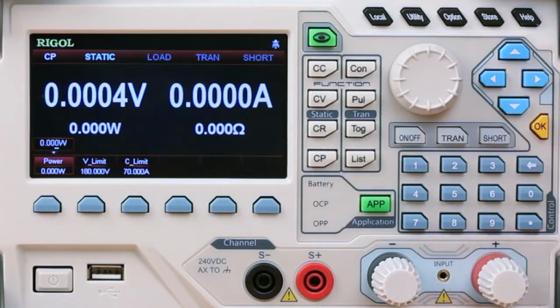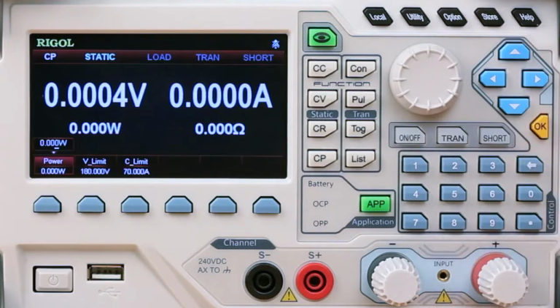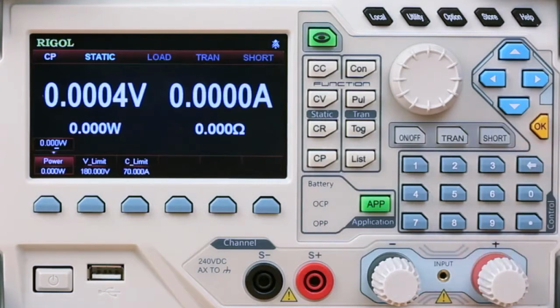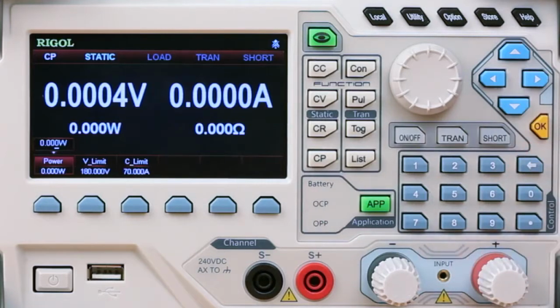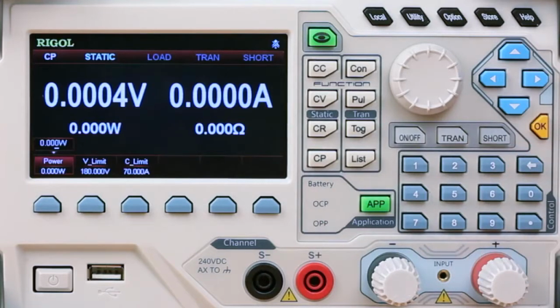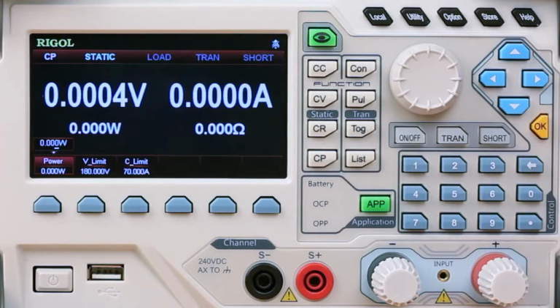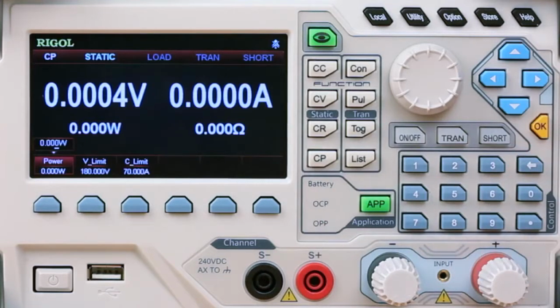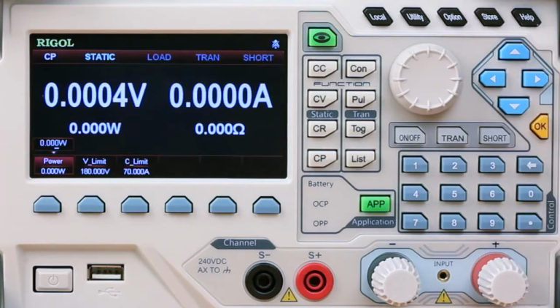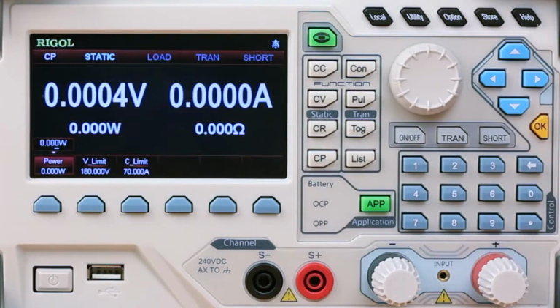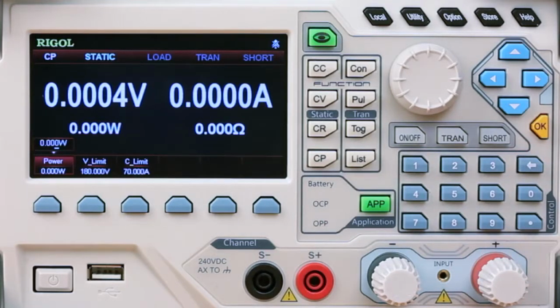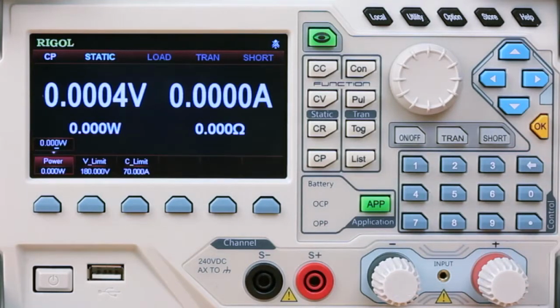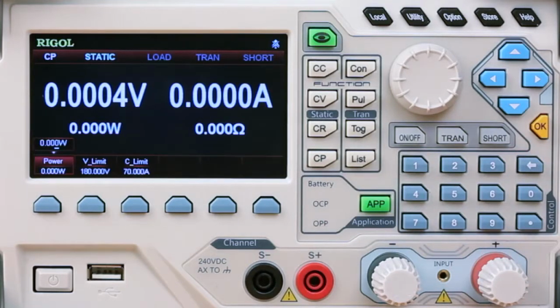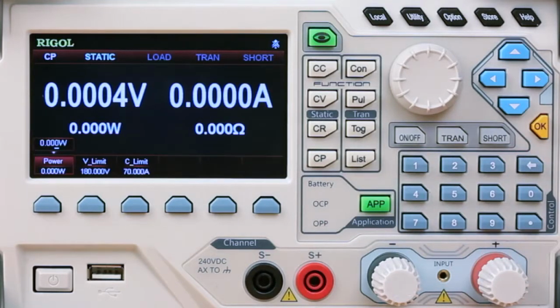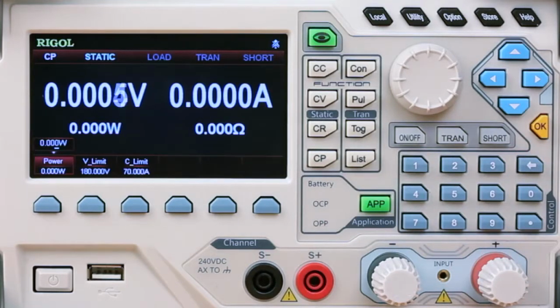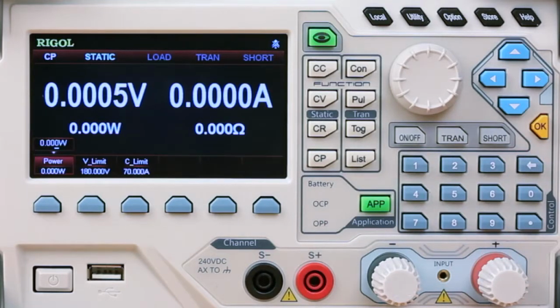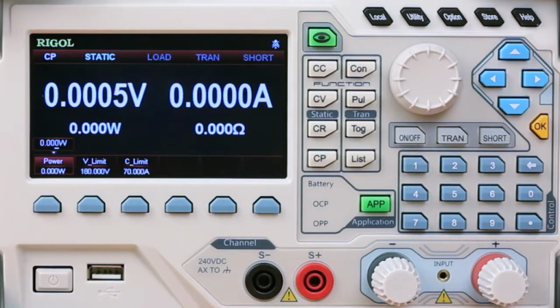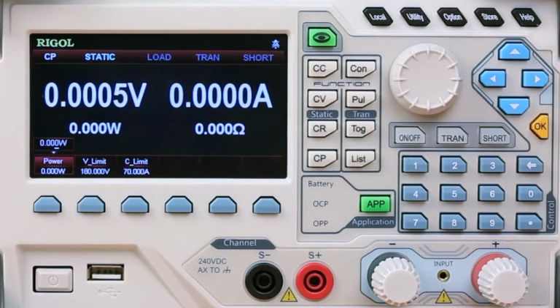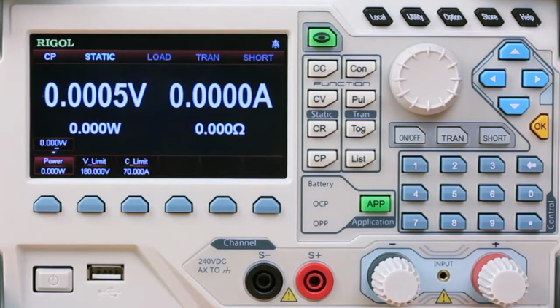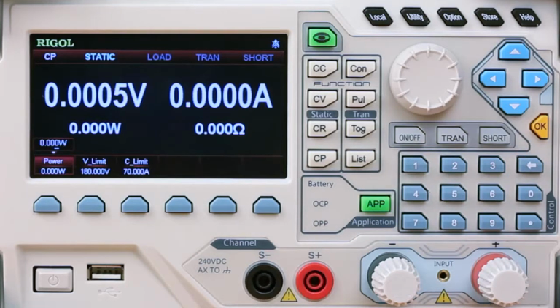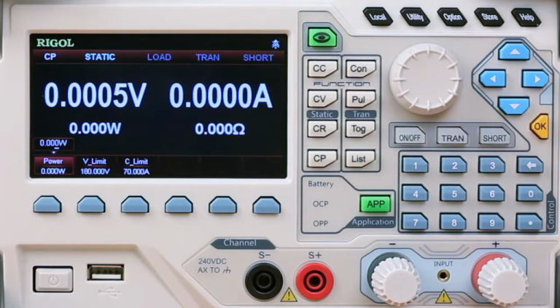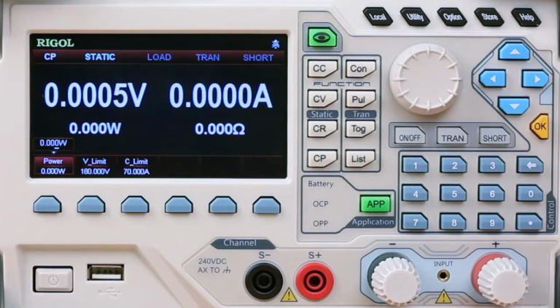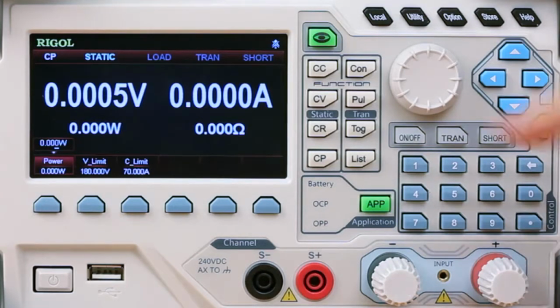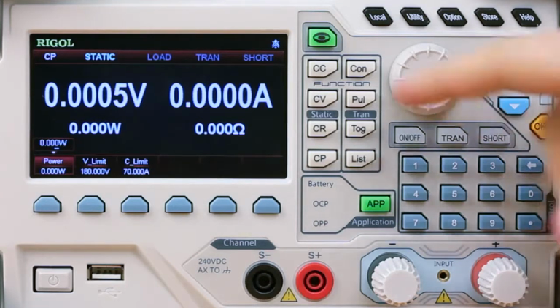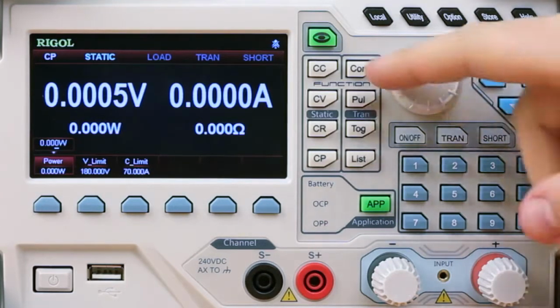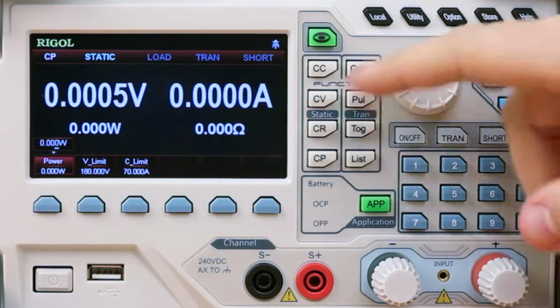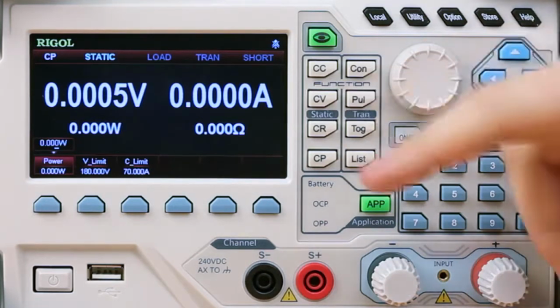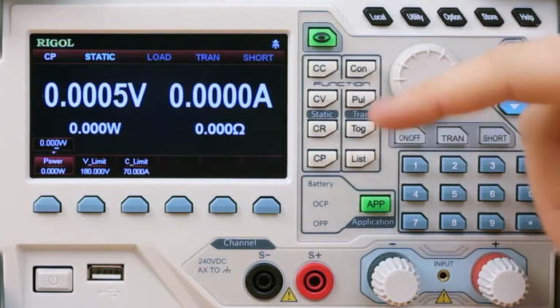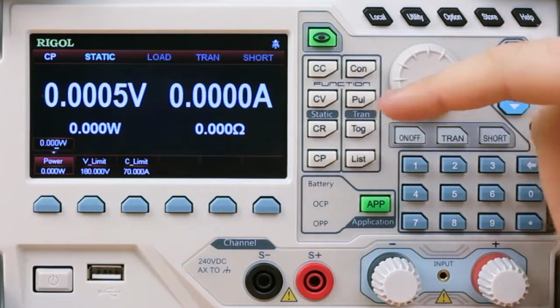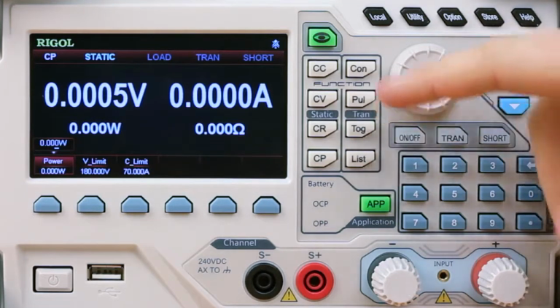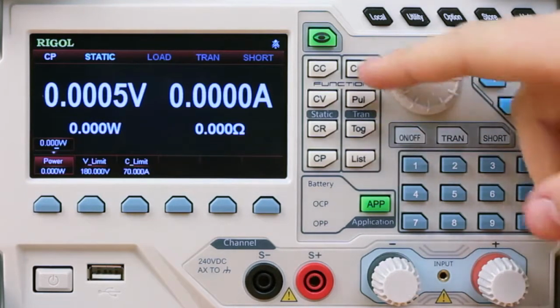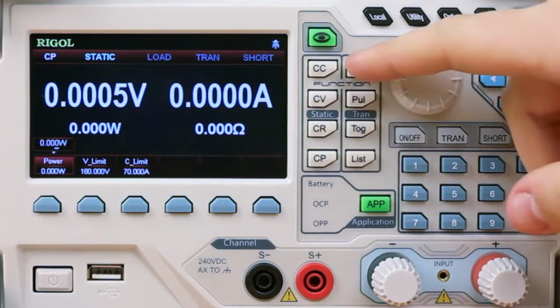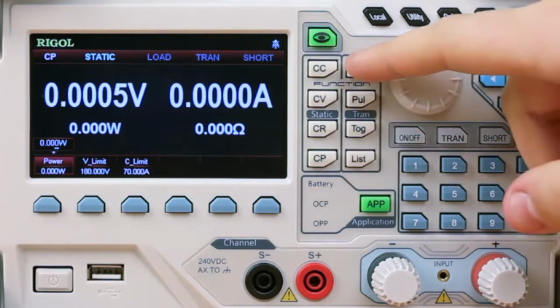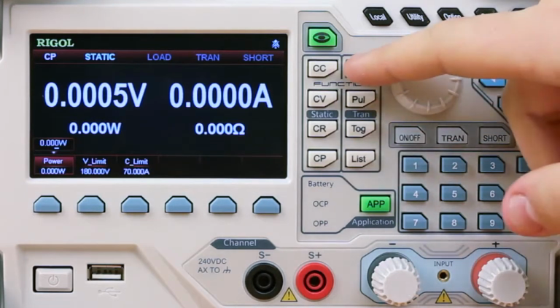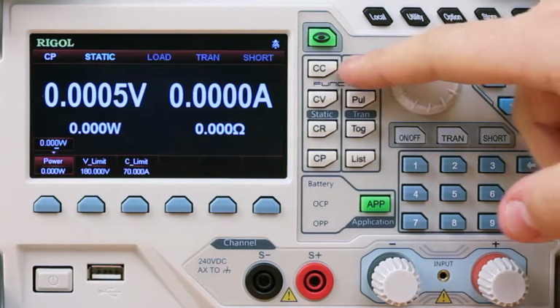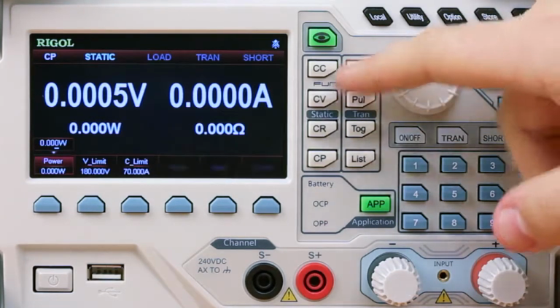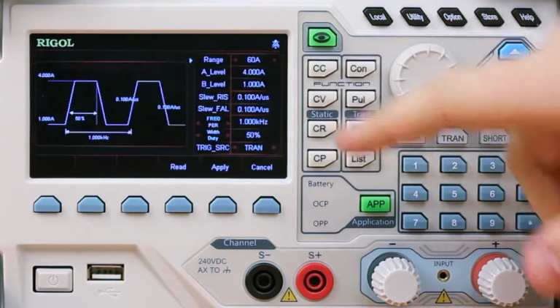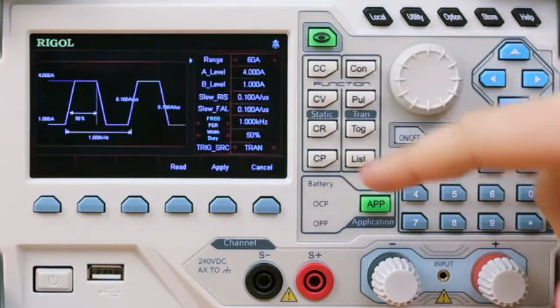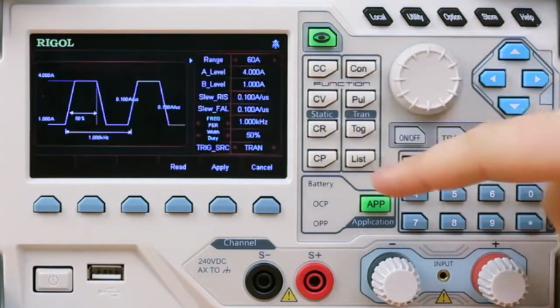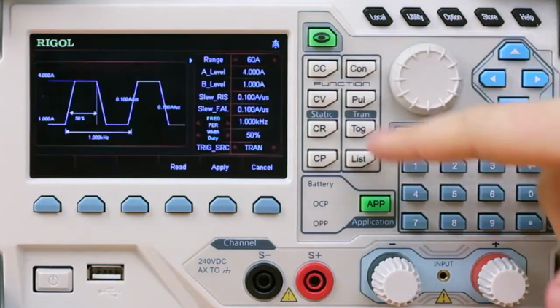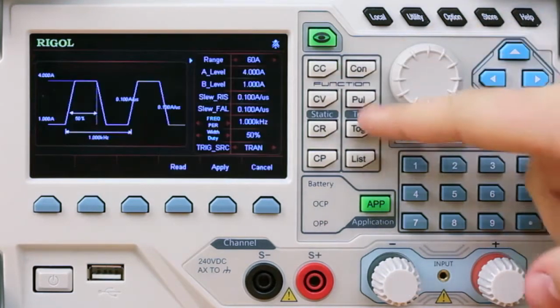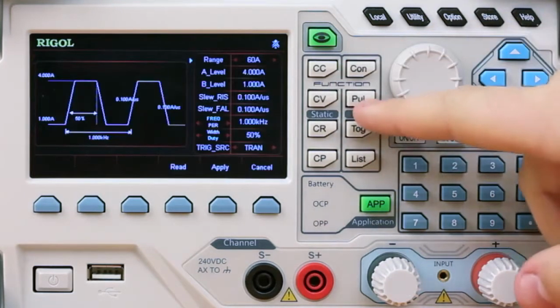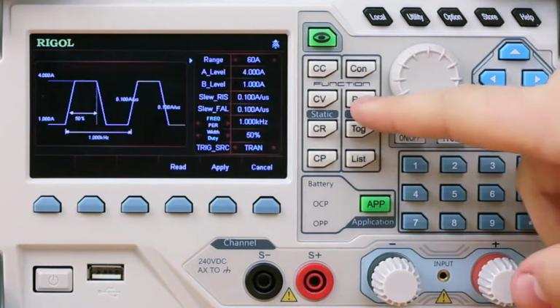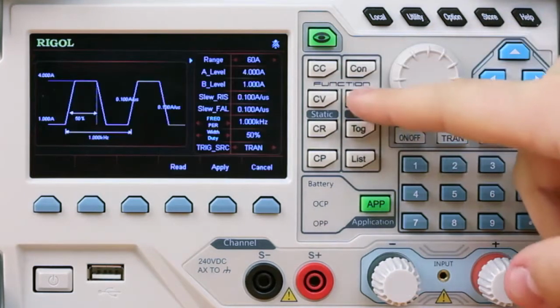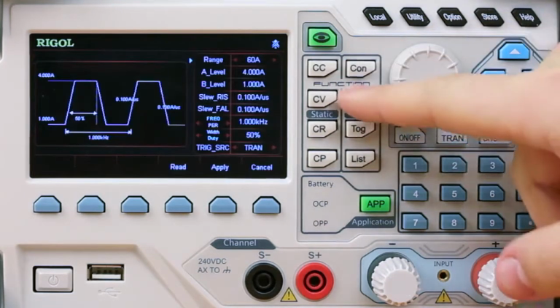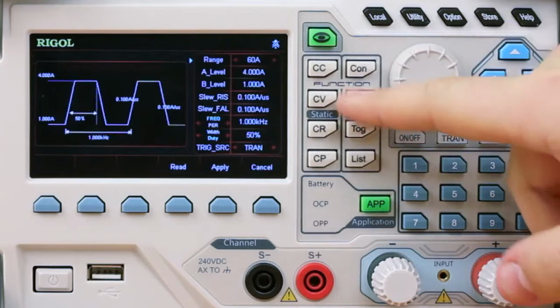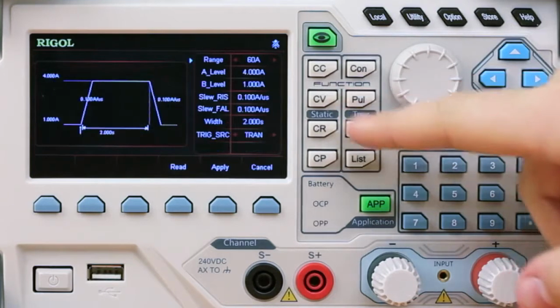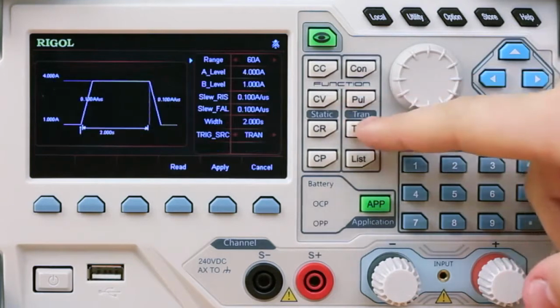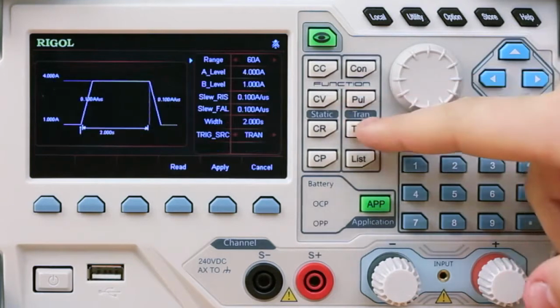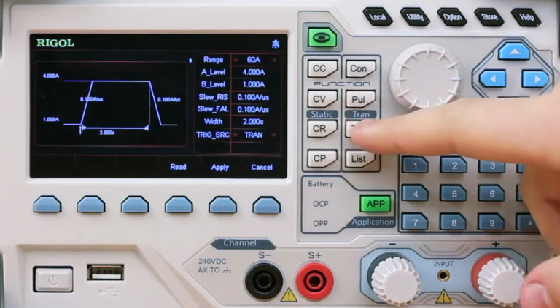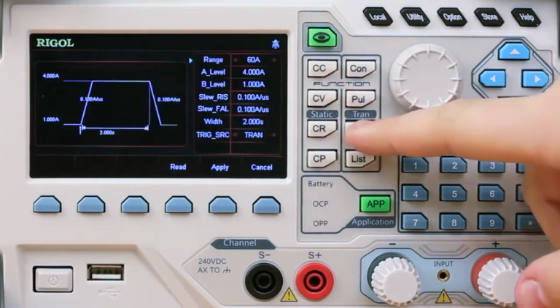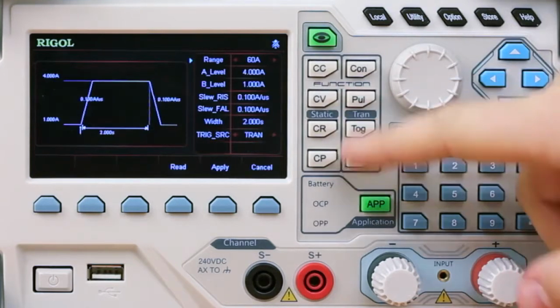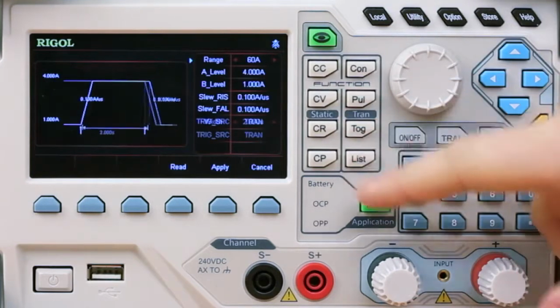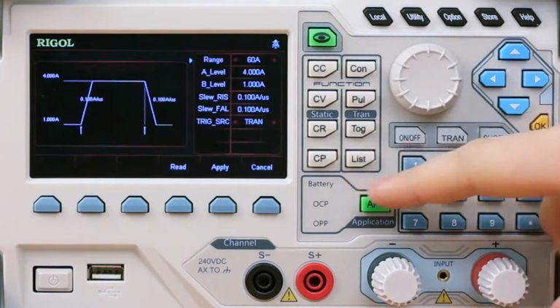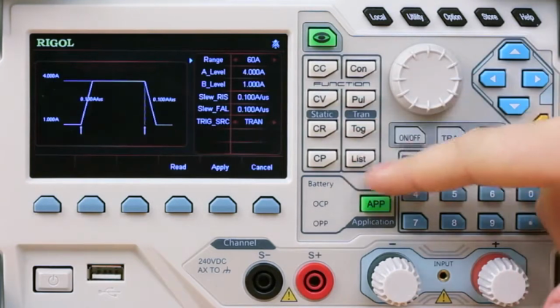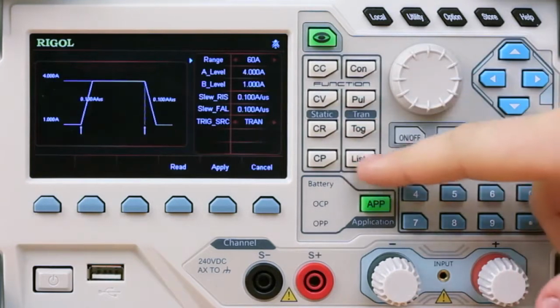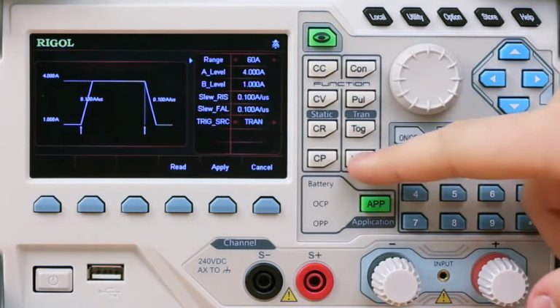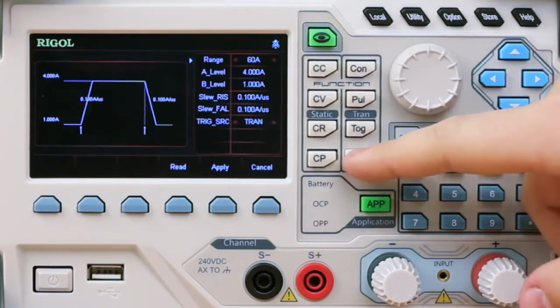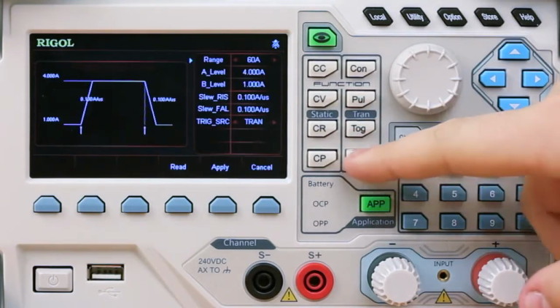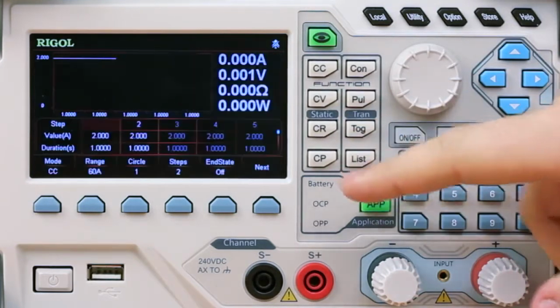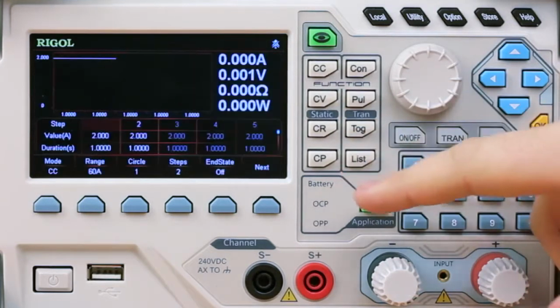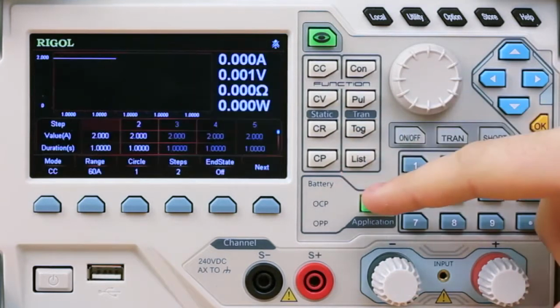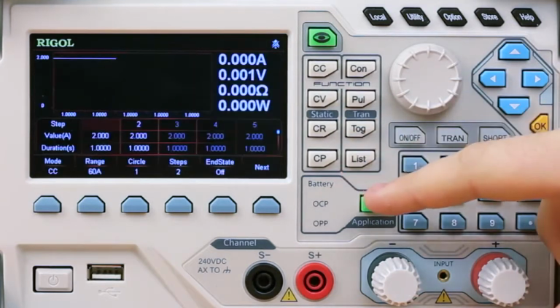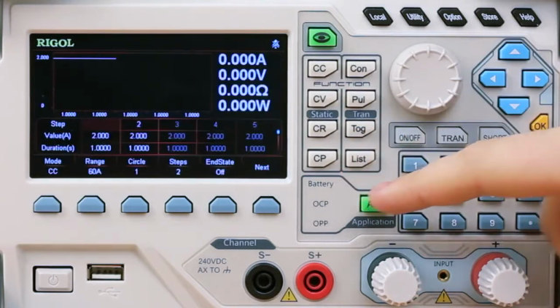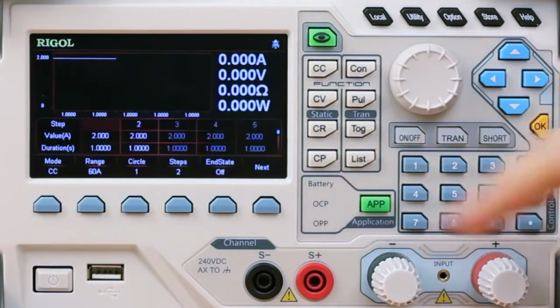There are four transient modes. These include continuous, pulse, toggle, and list.